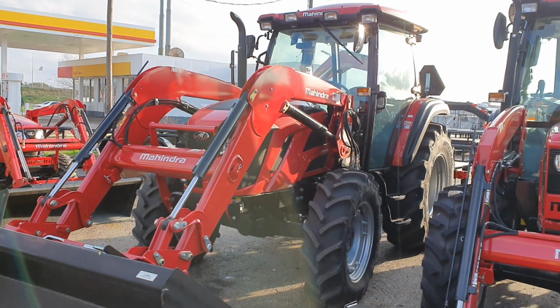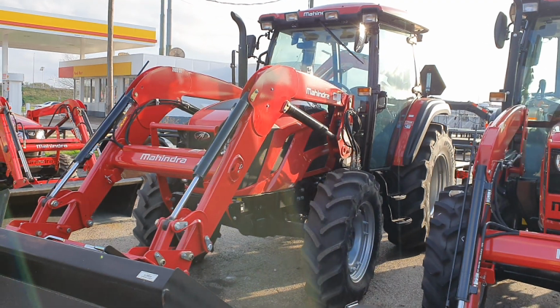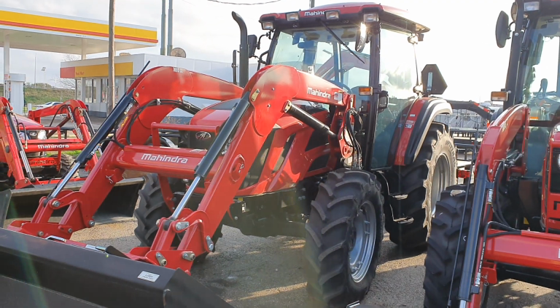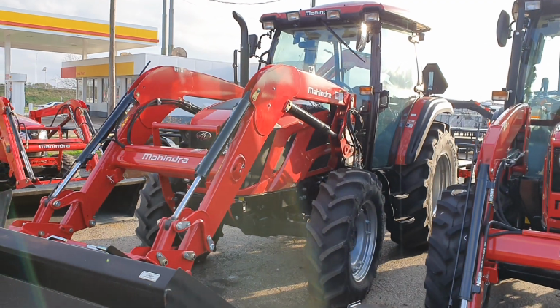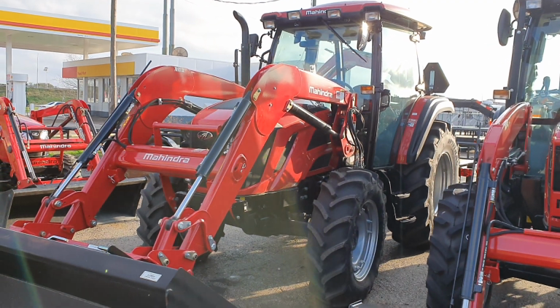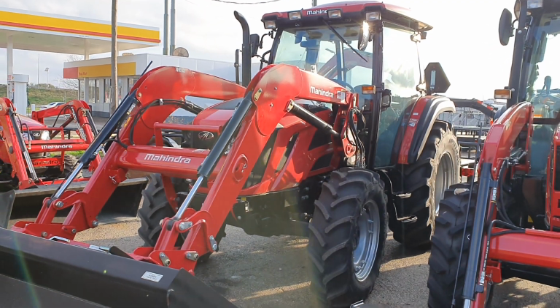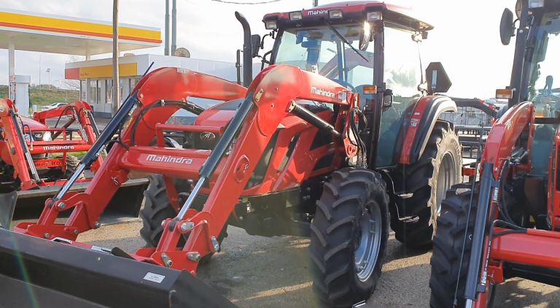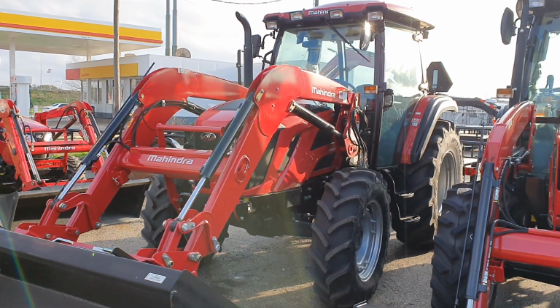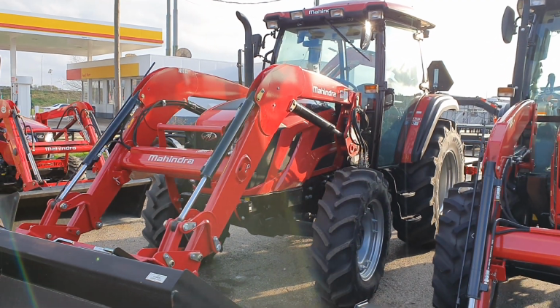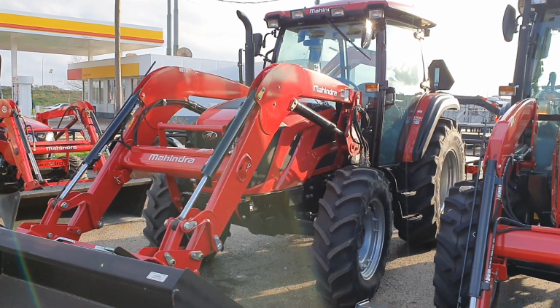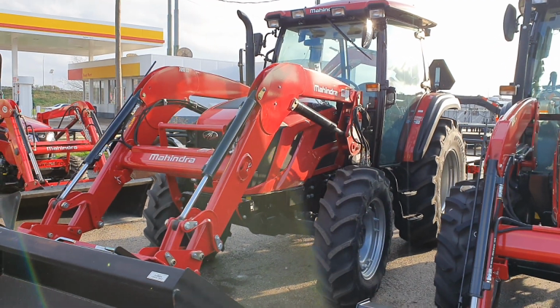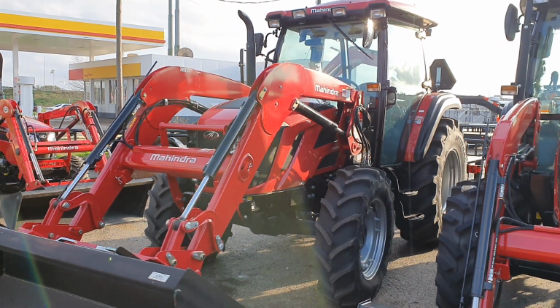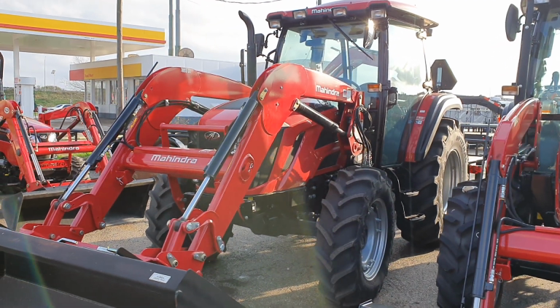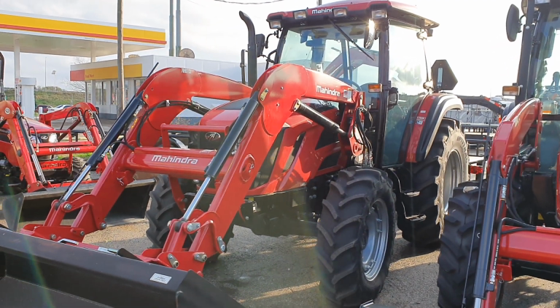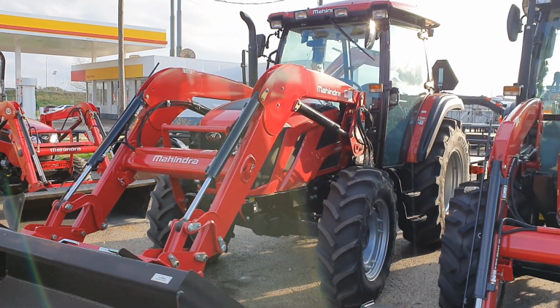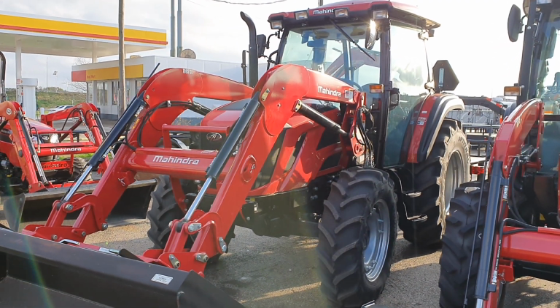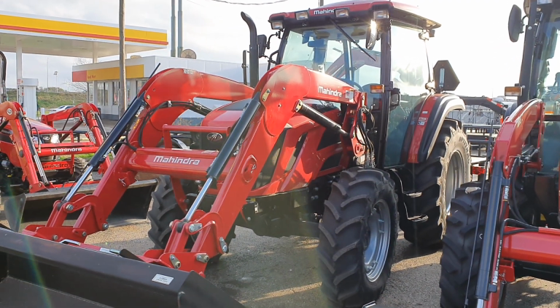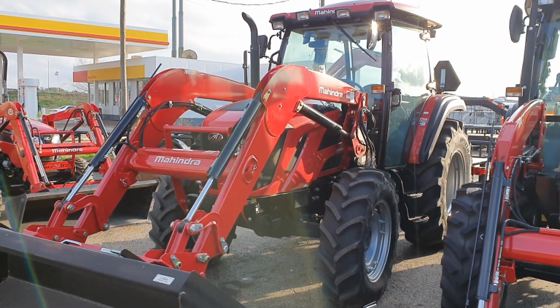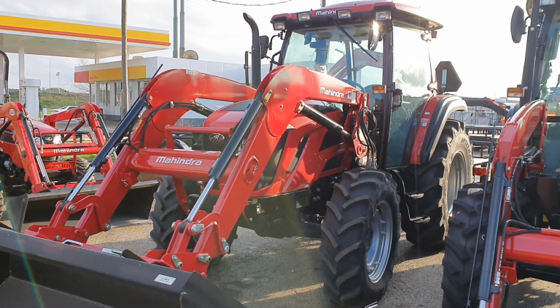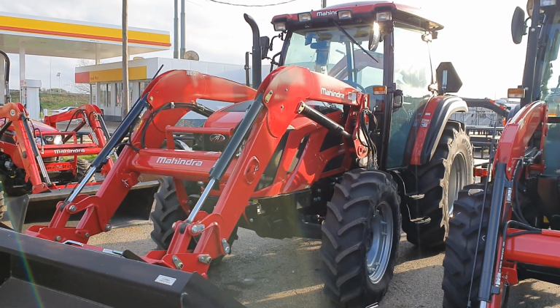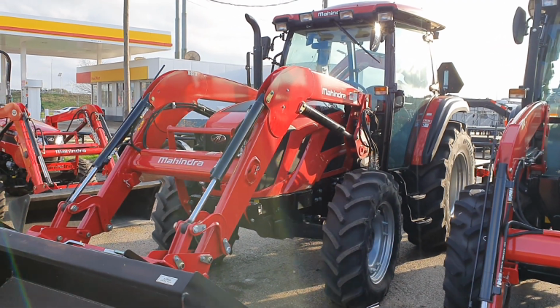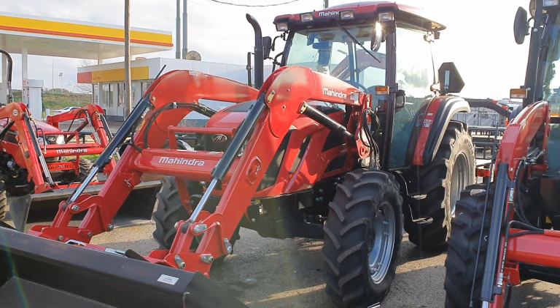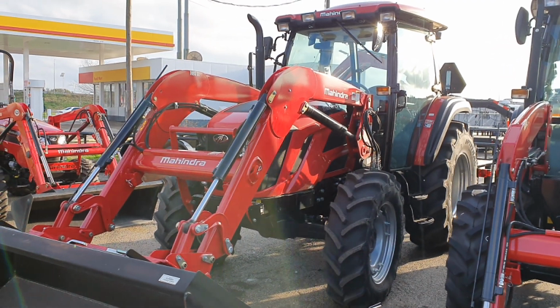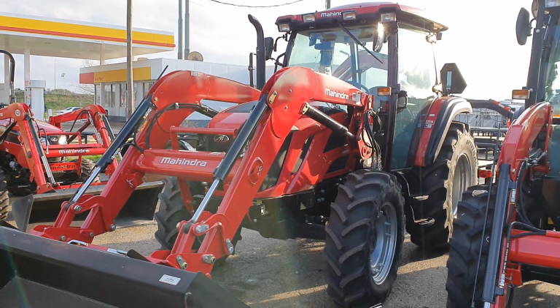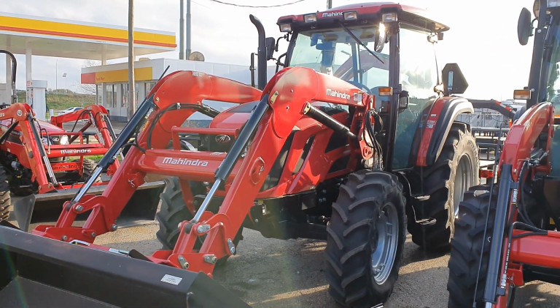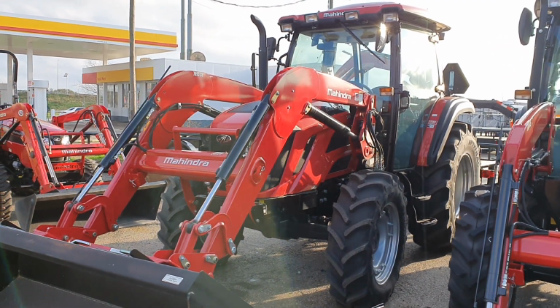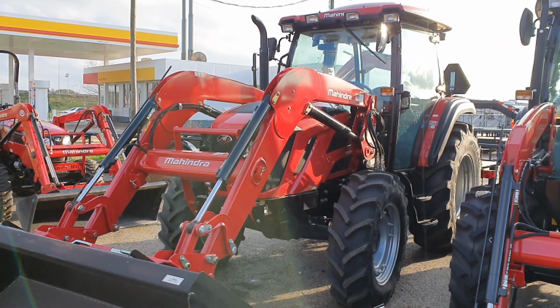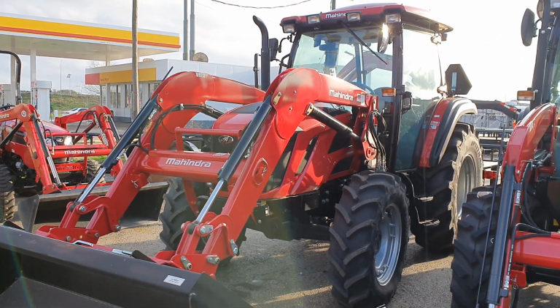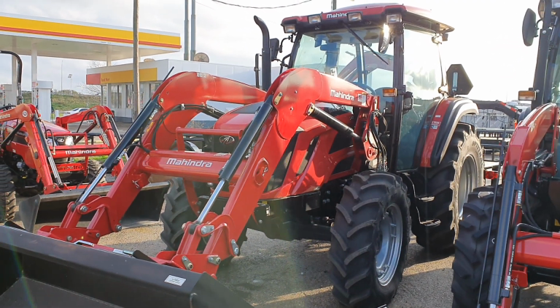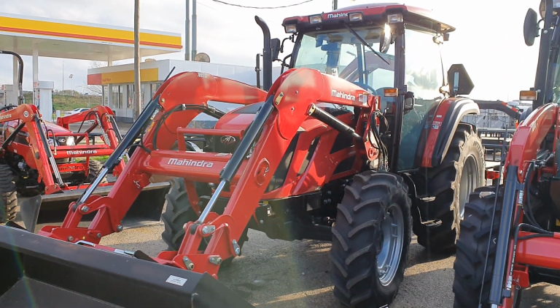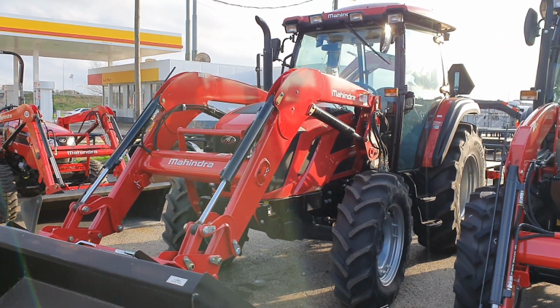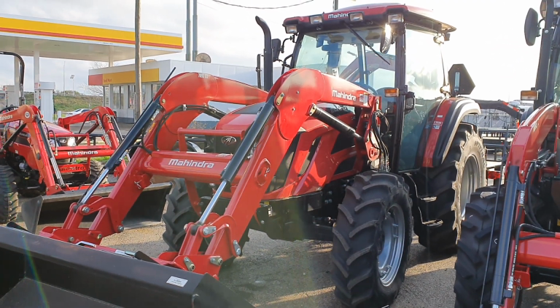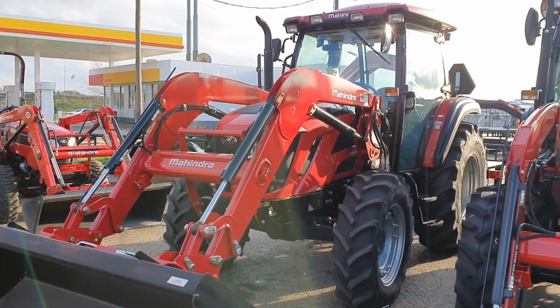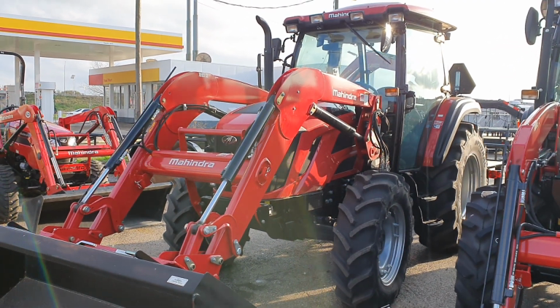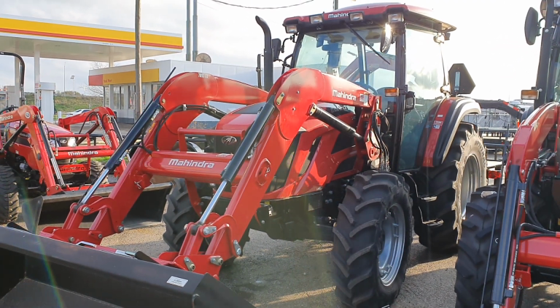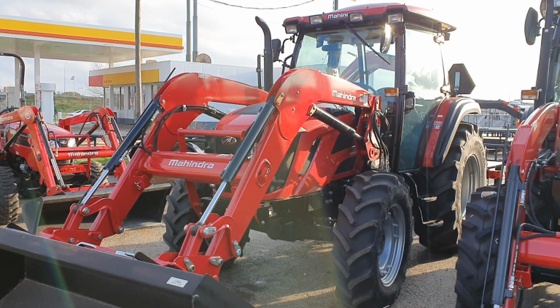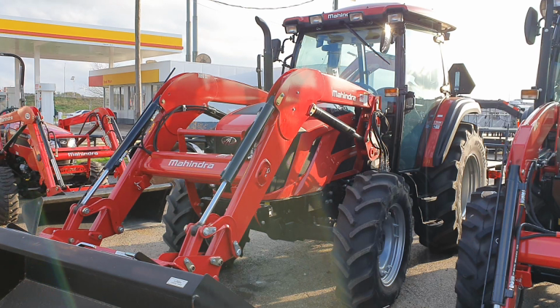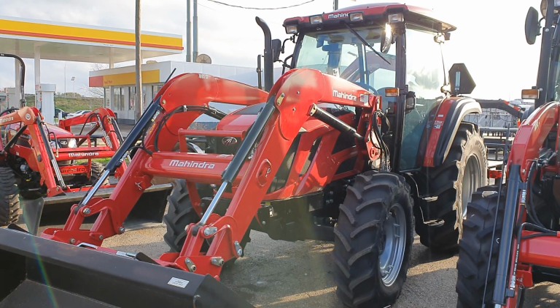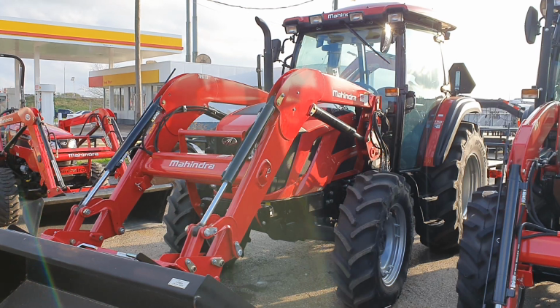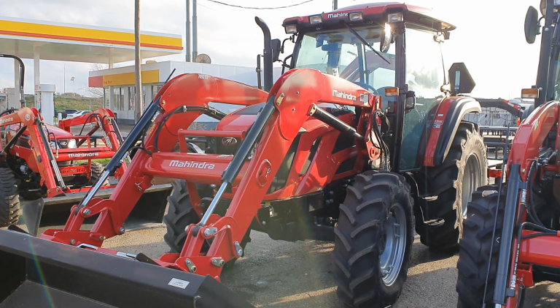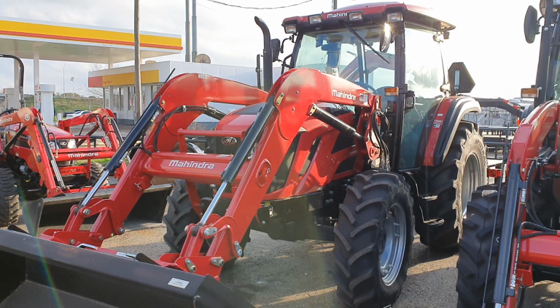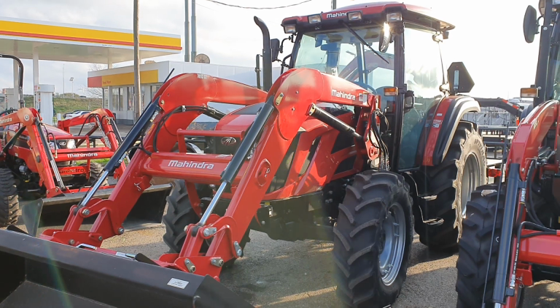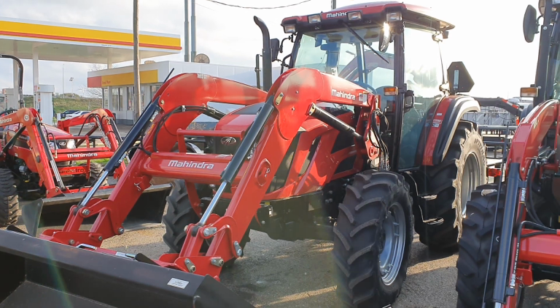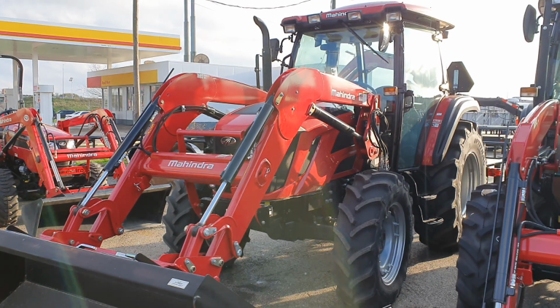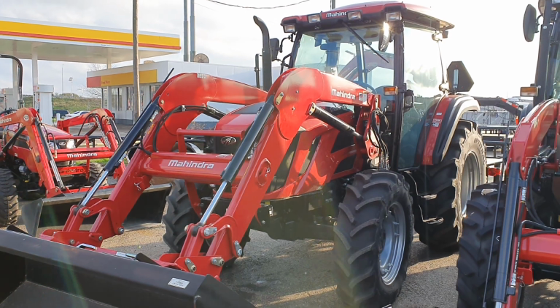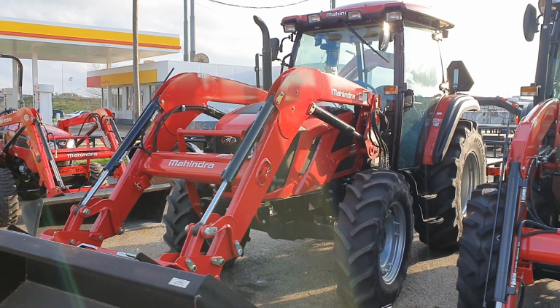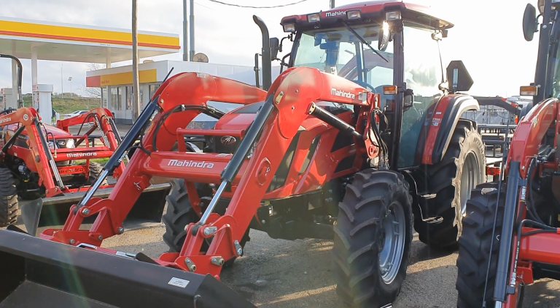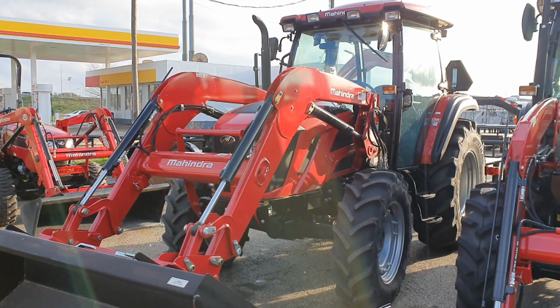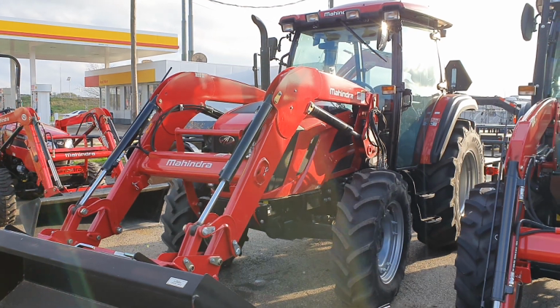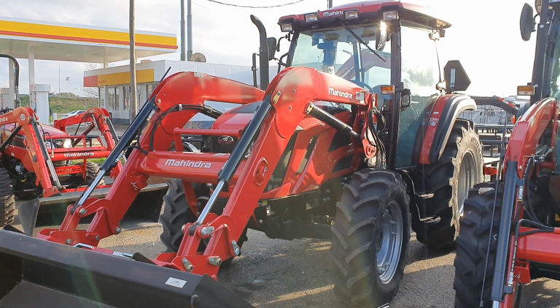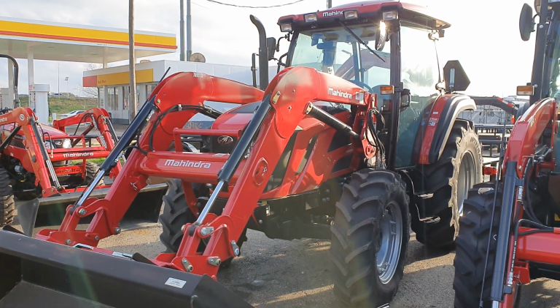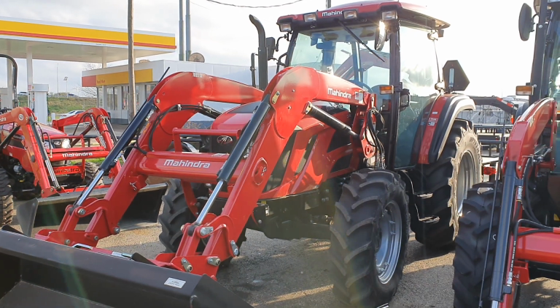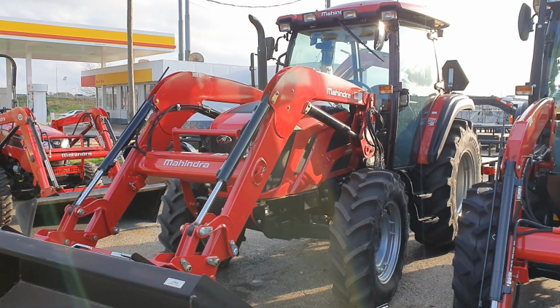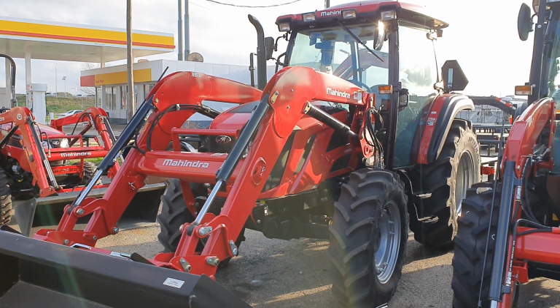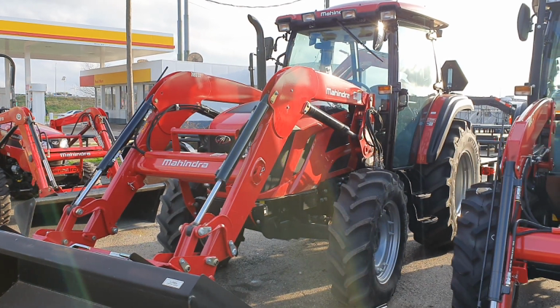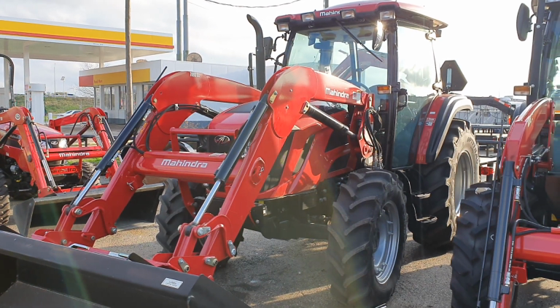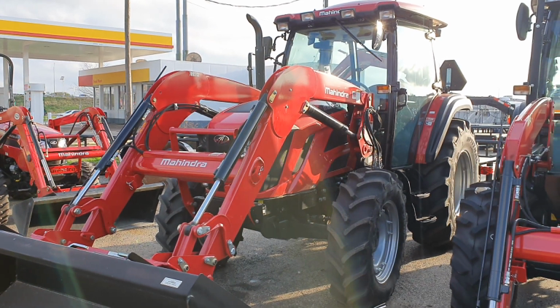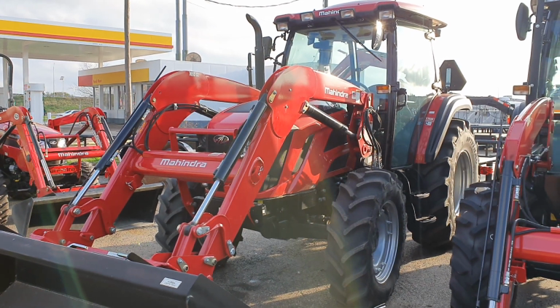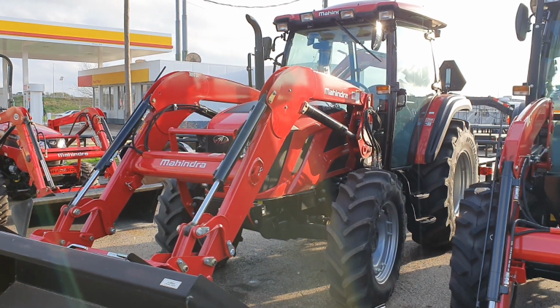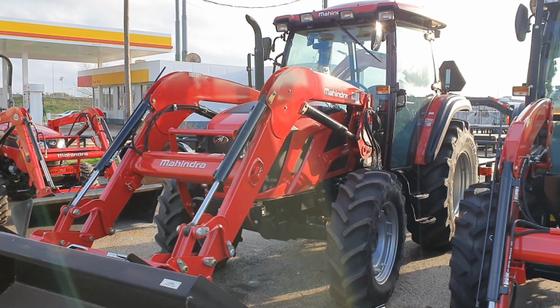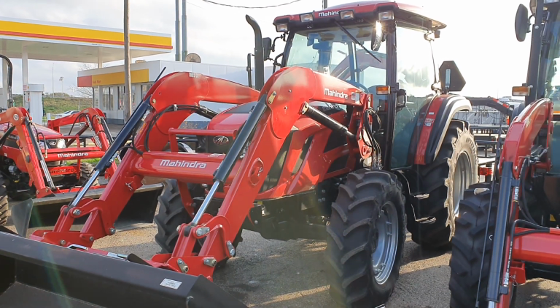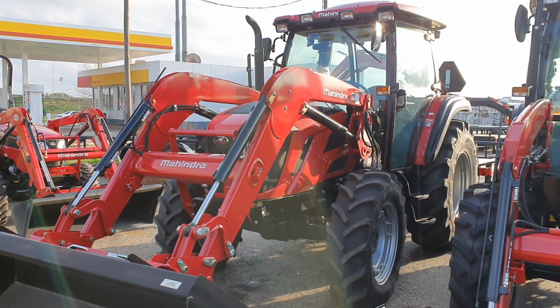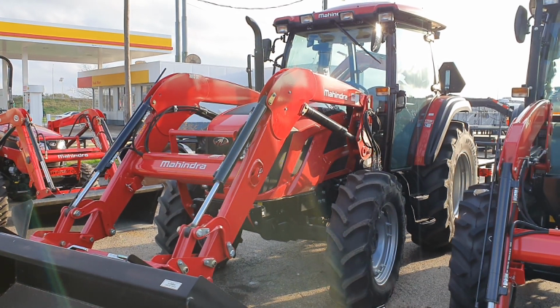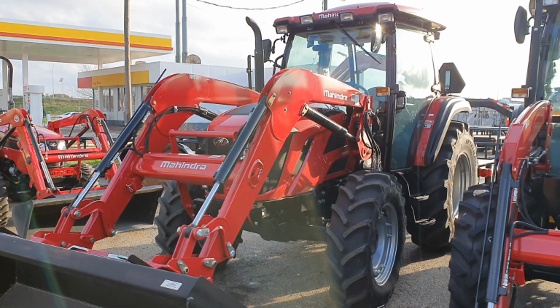Hey, good afternoon guys. This is Henry at Cliff Jones Tractor and RV in Seeley, Texas. I want to introduce you to the Mahindra 7095.